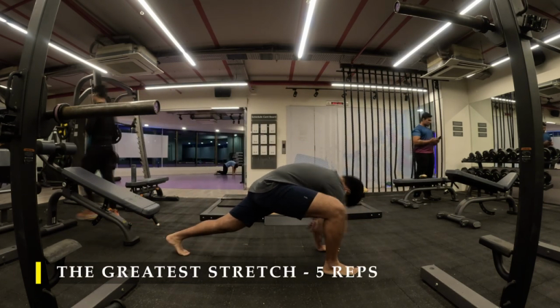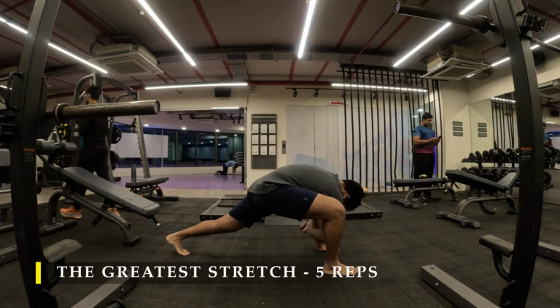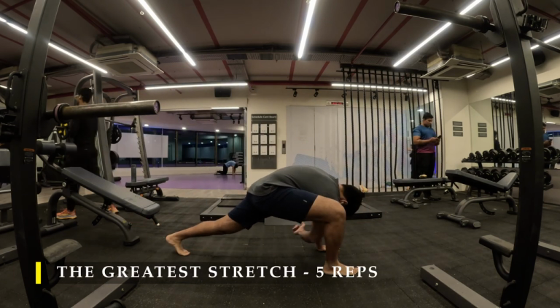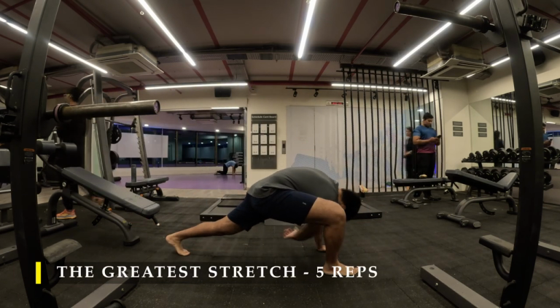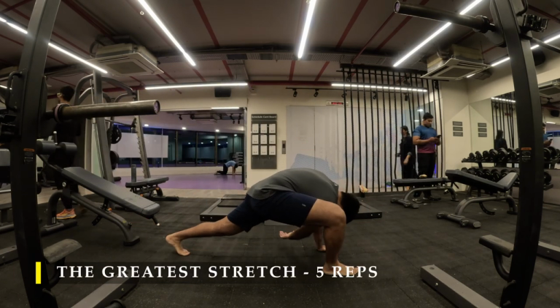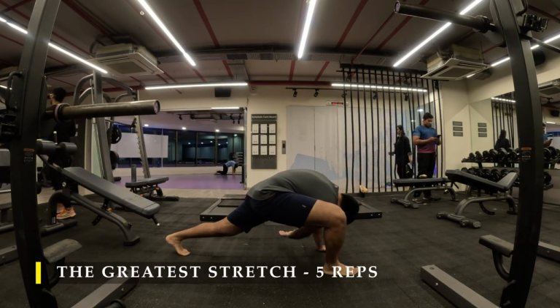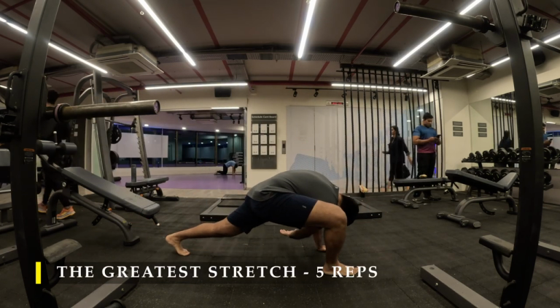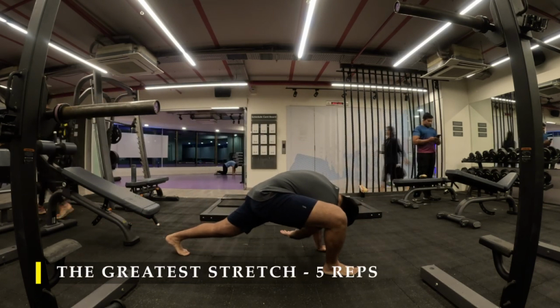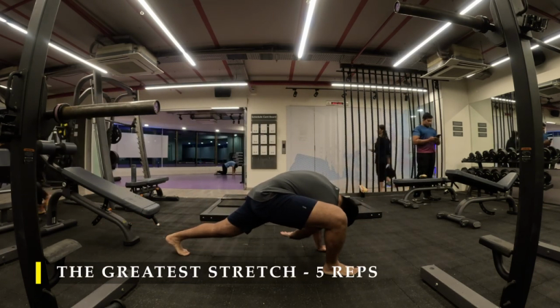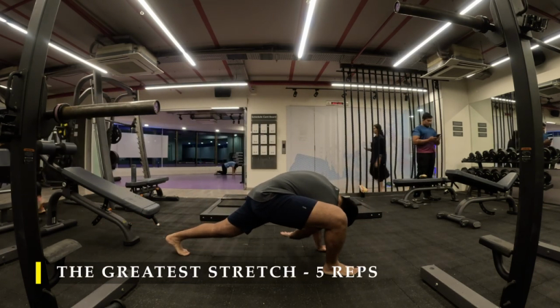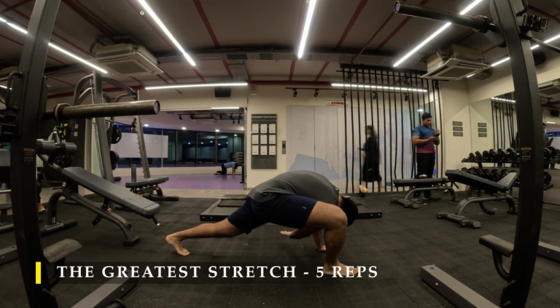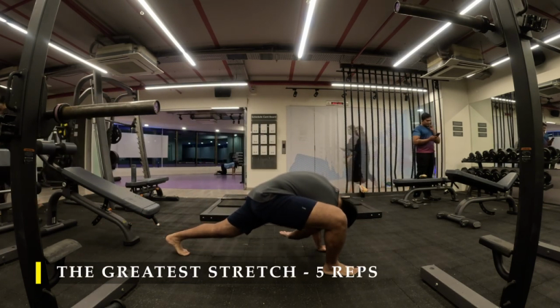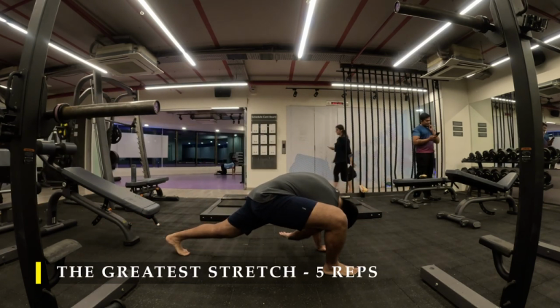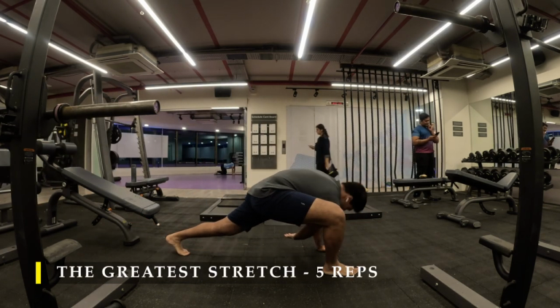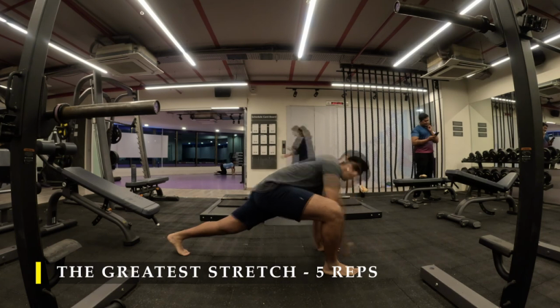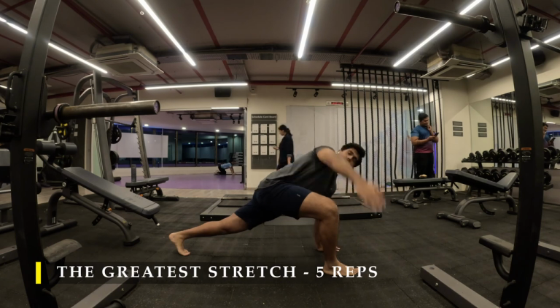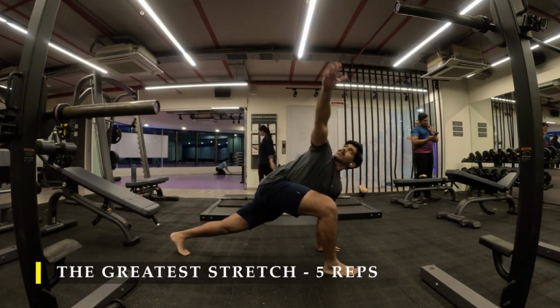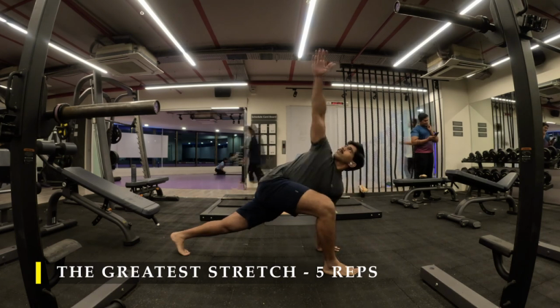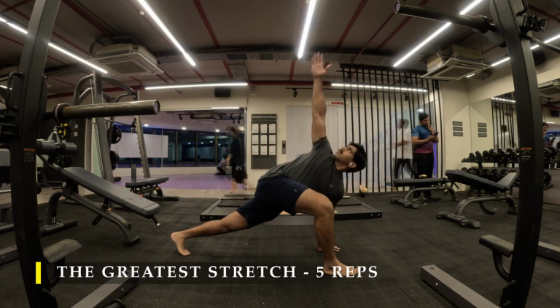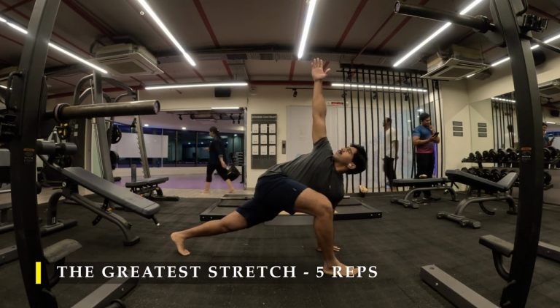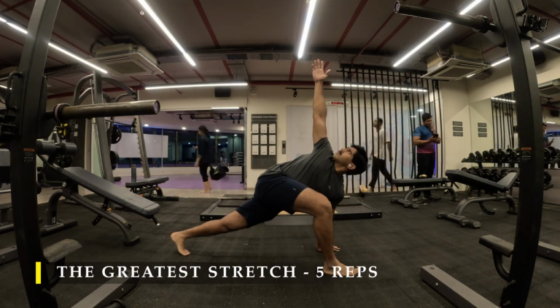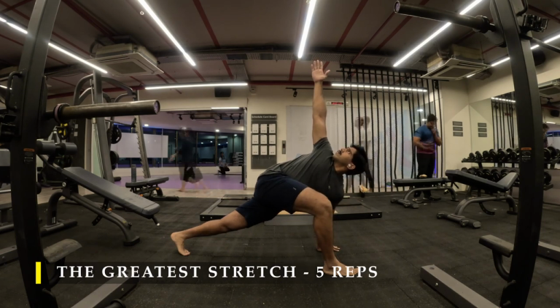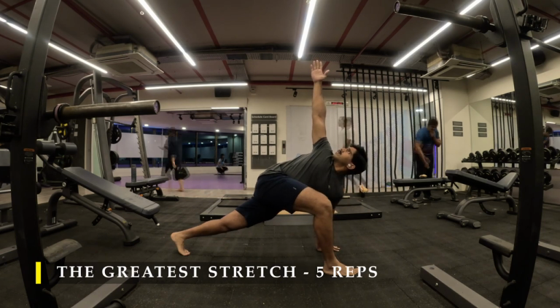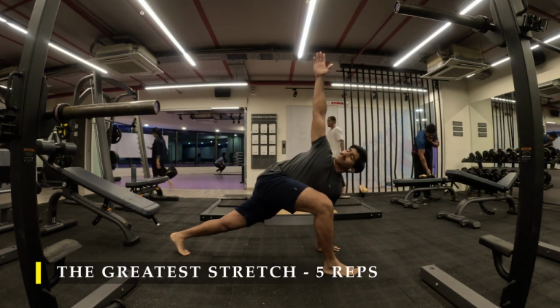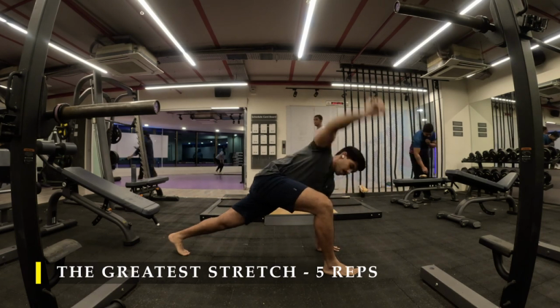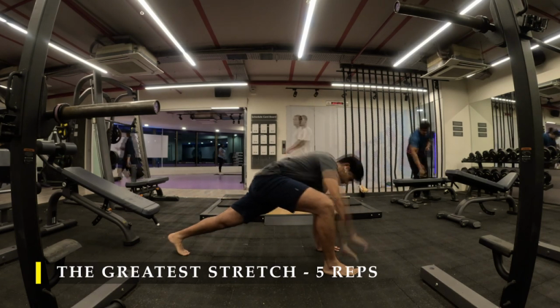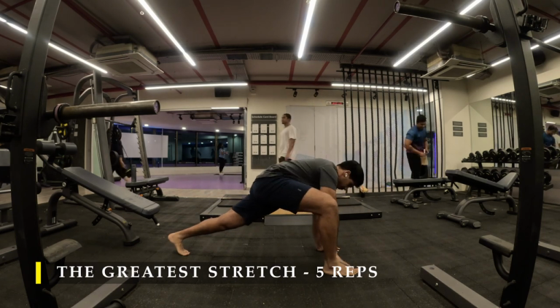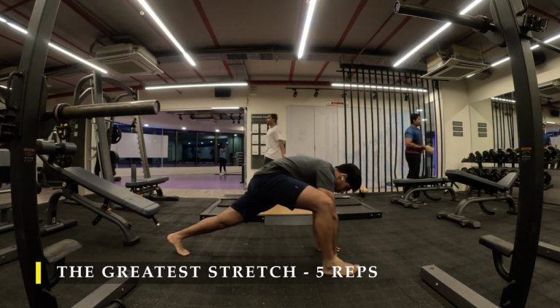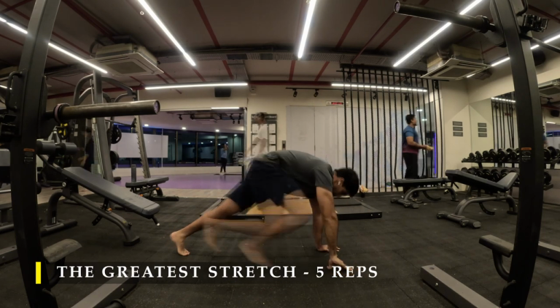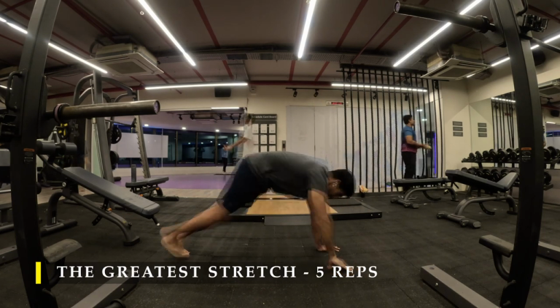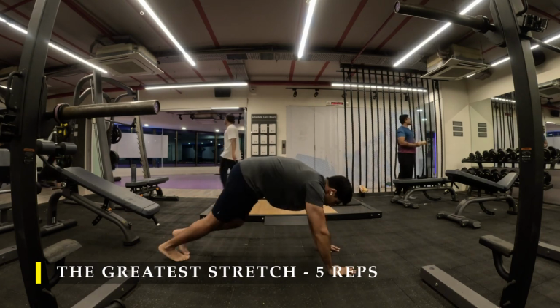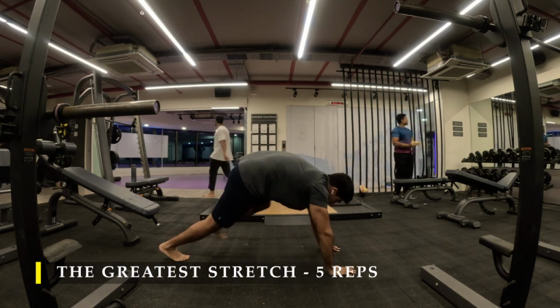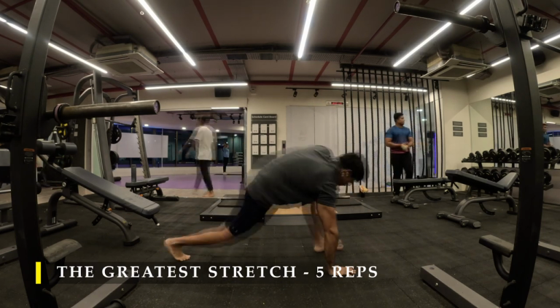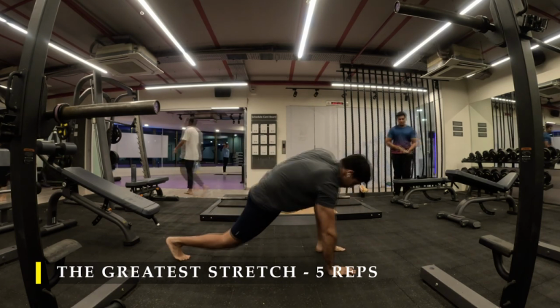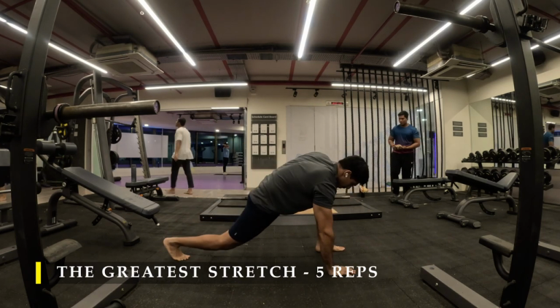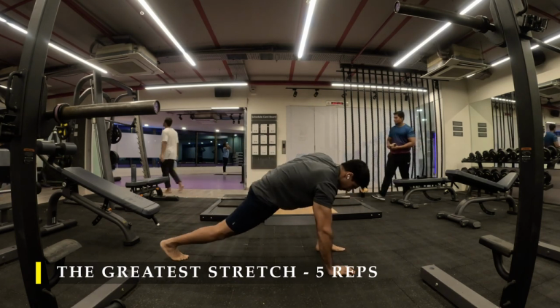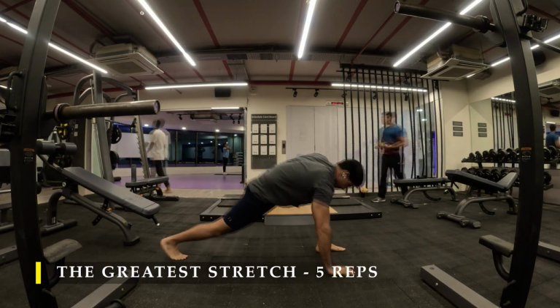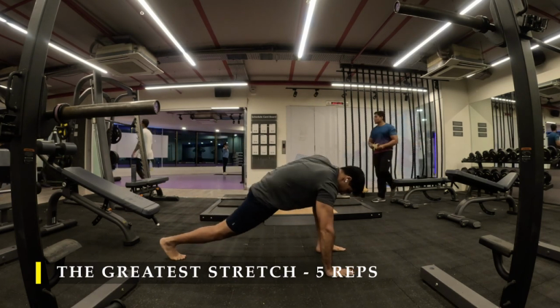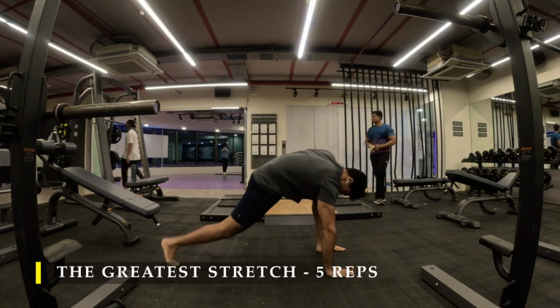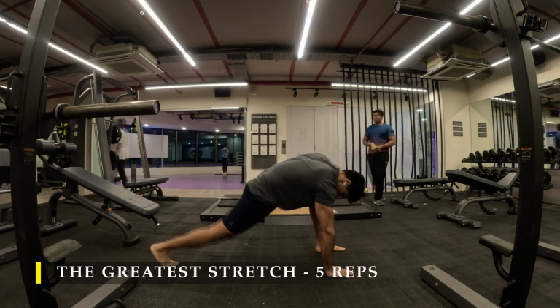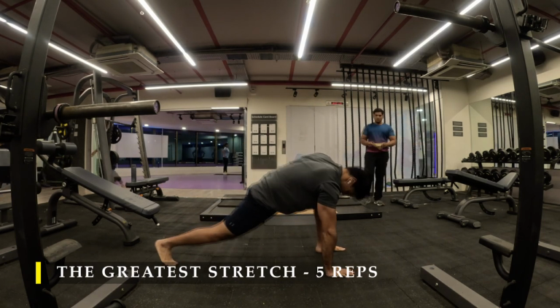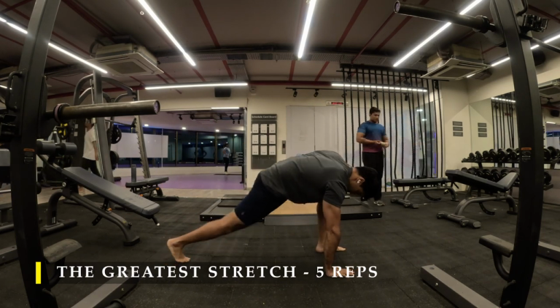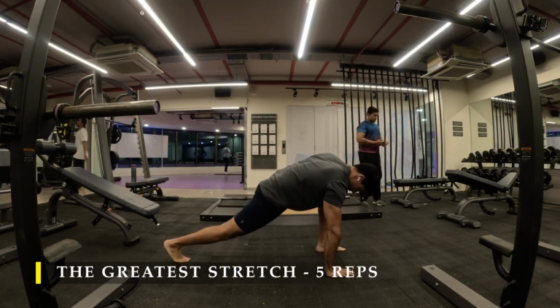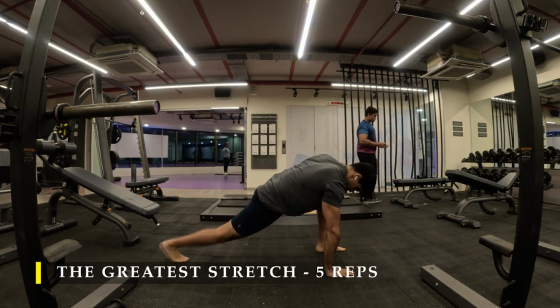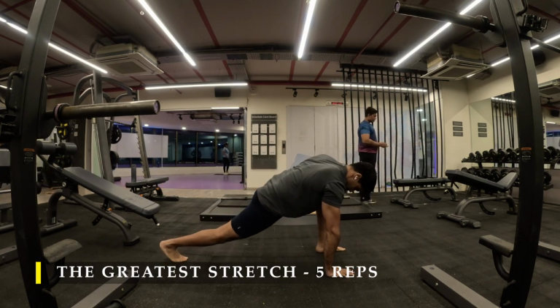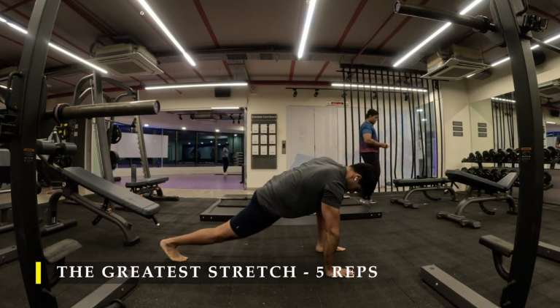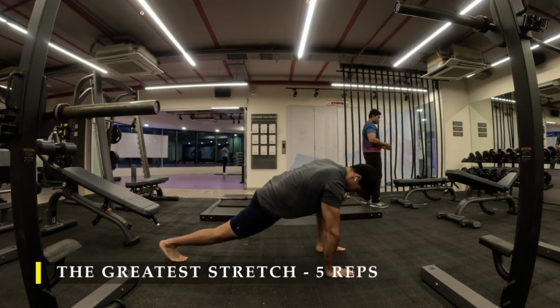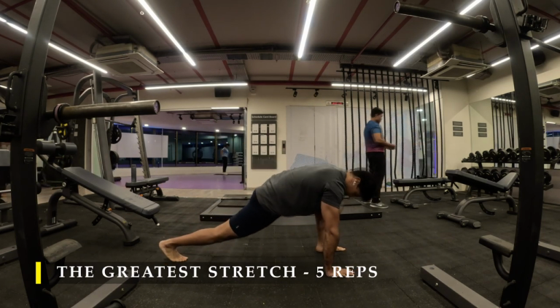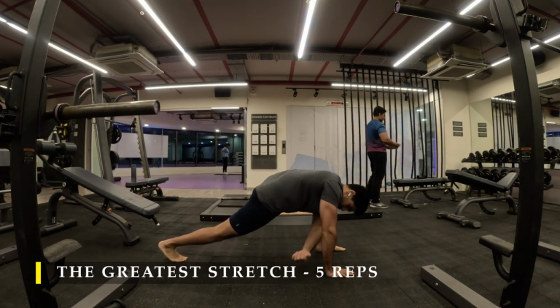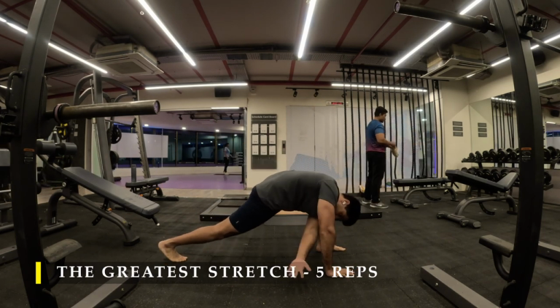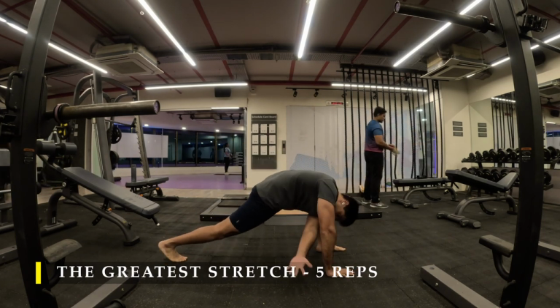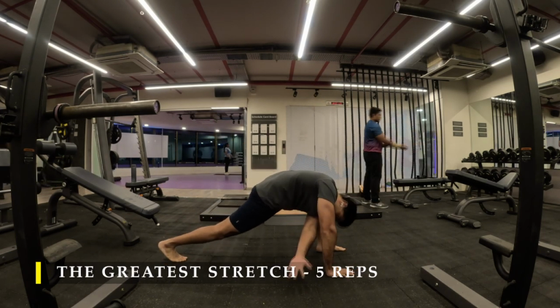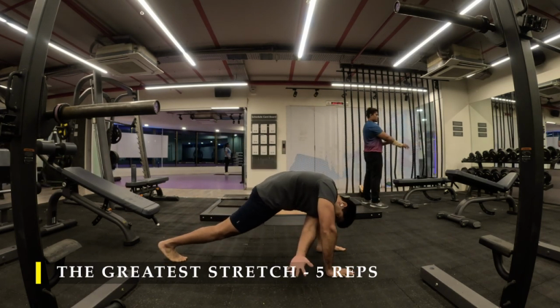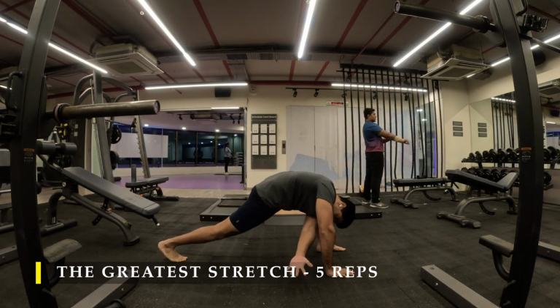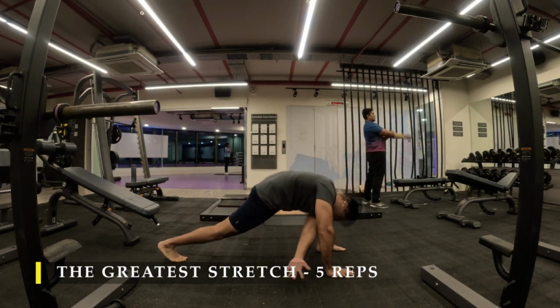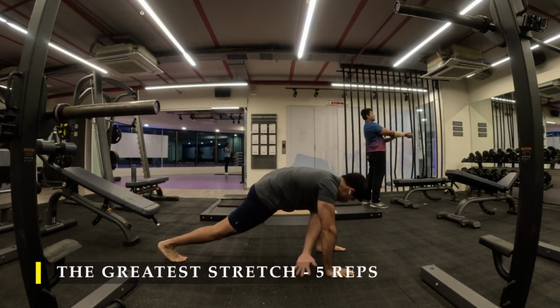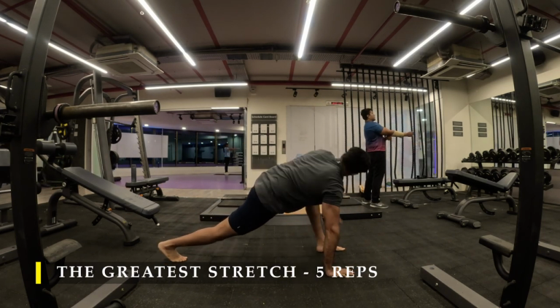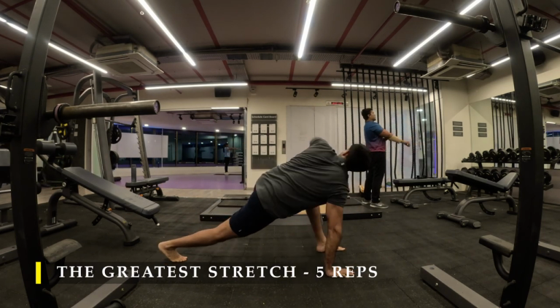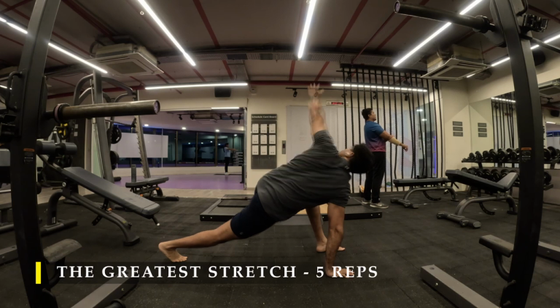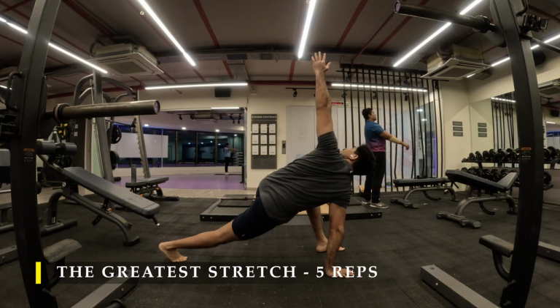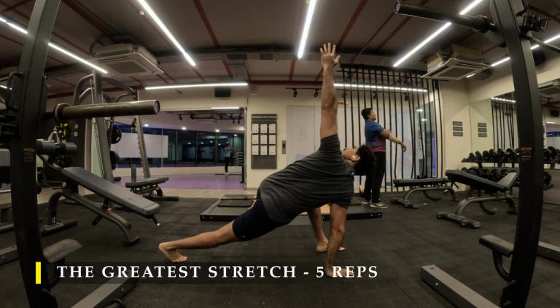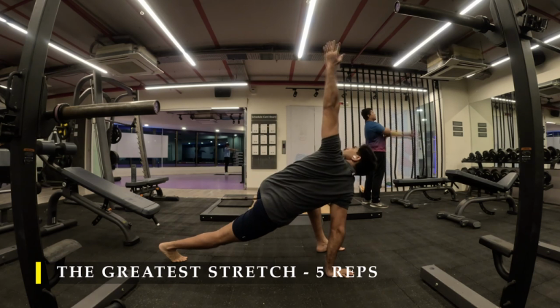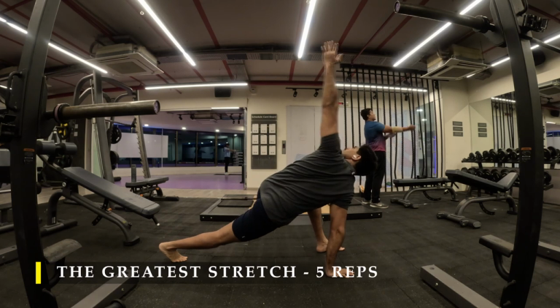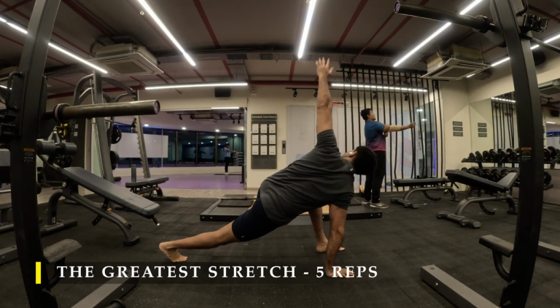Let's begin with the greatest stretch, five repetitions on each side, making sure we unlock our mobility of our body.